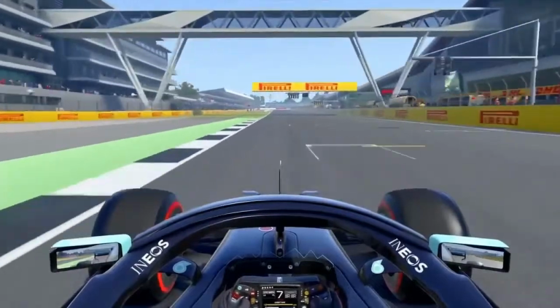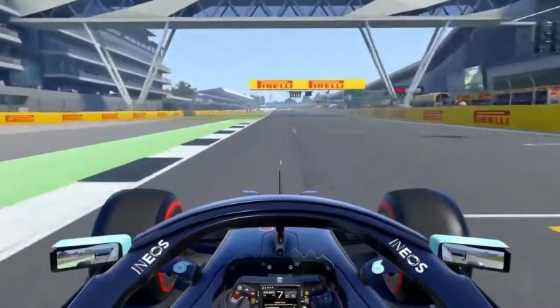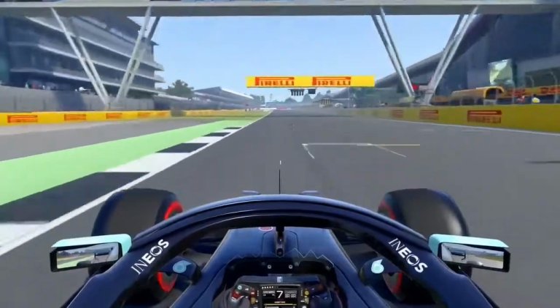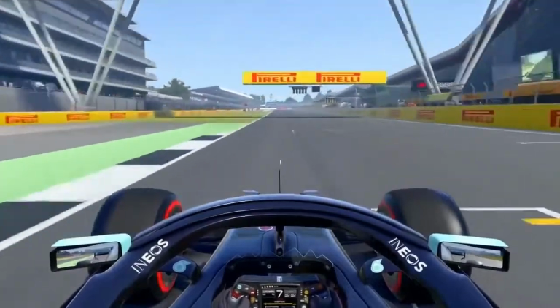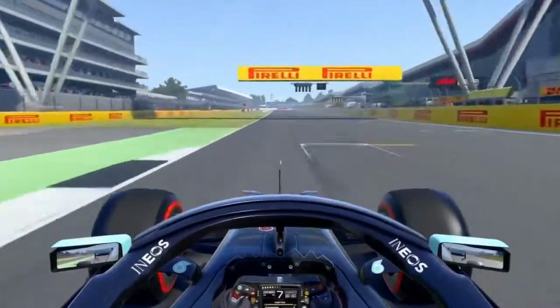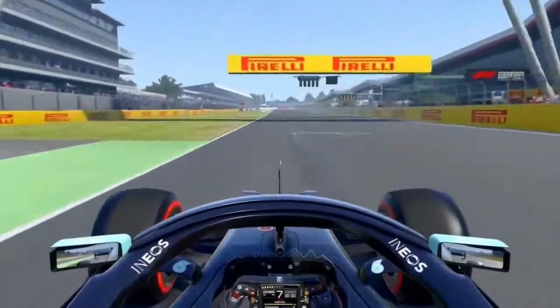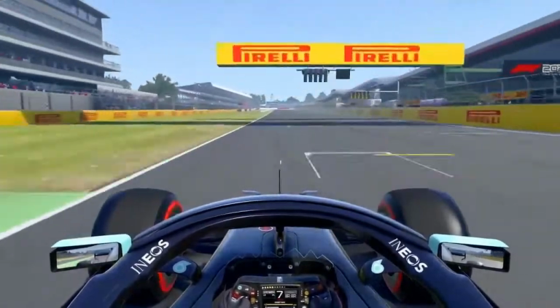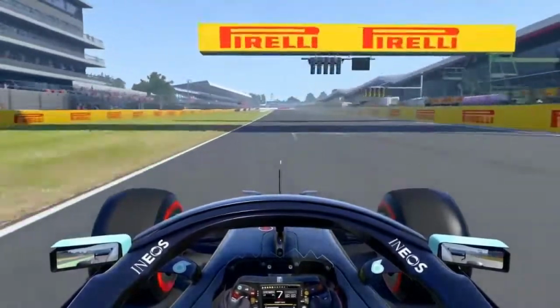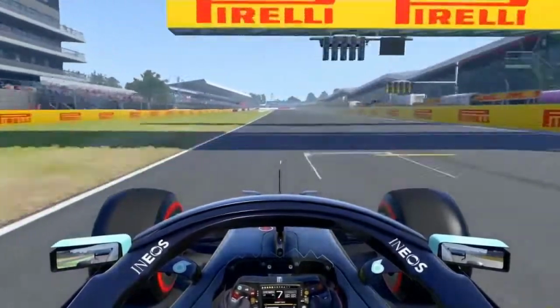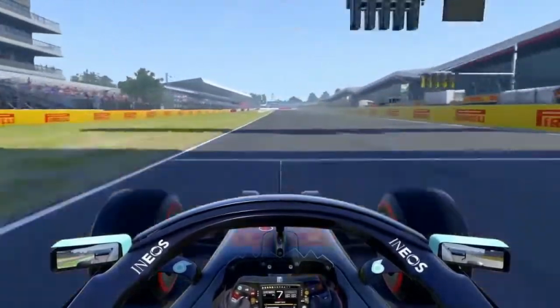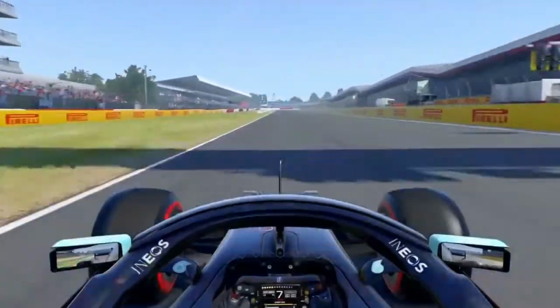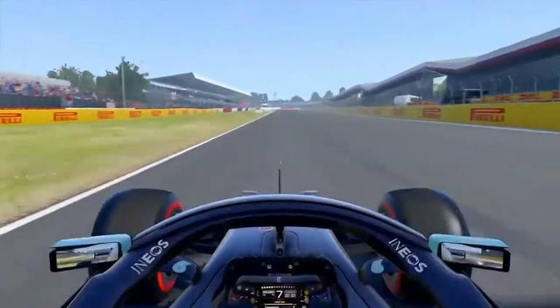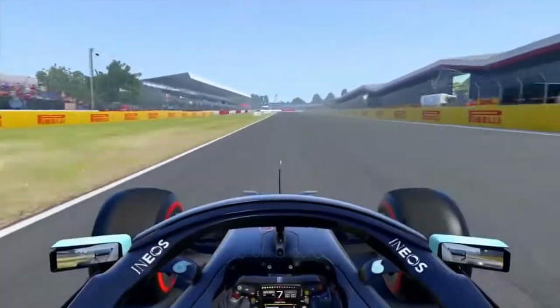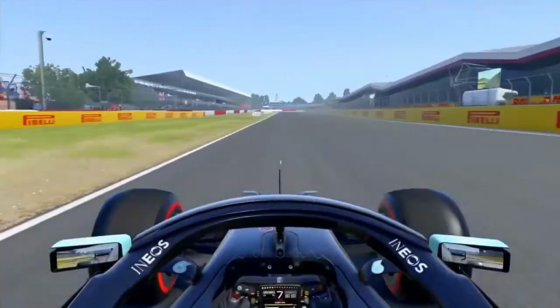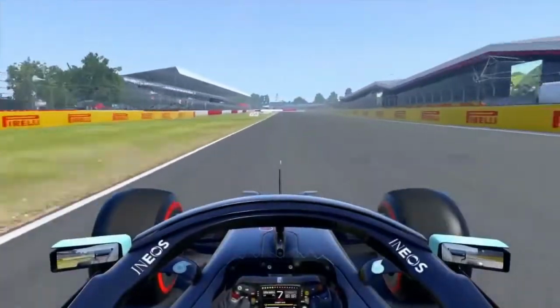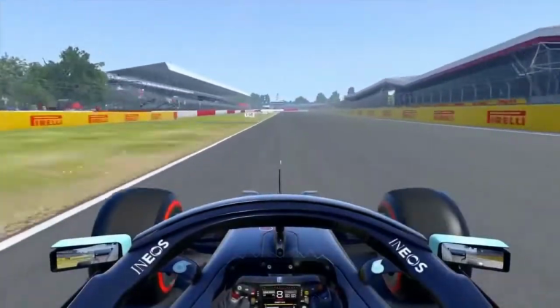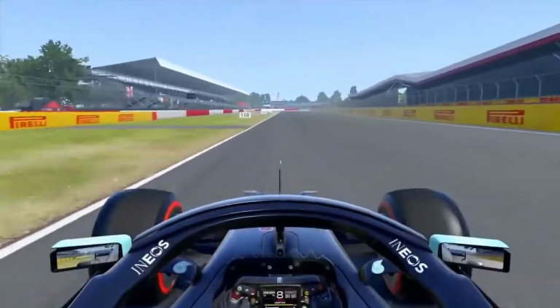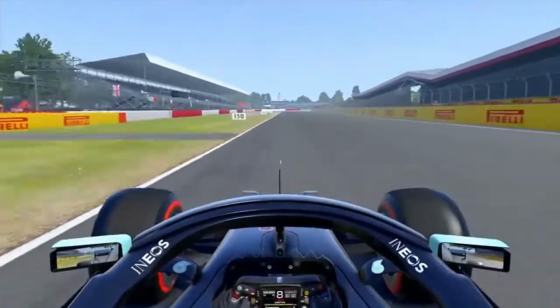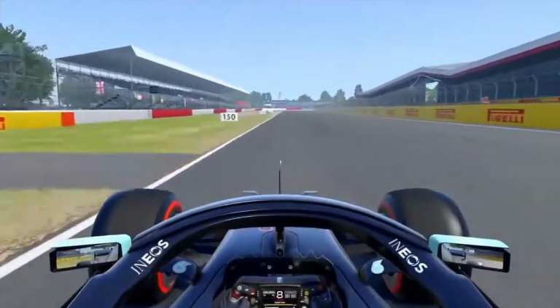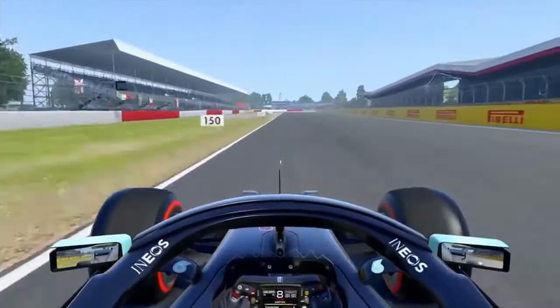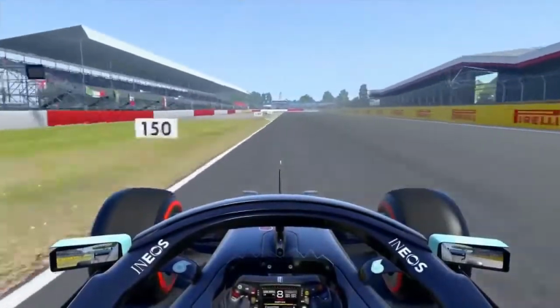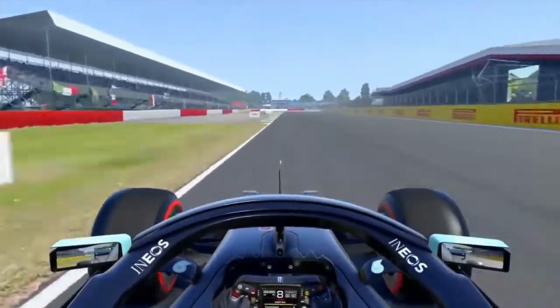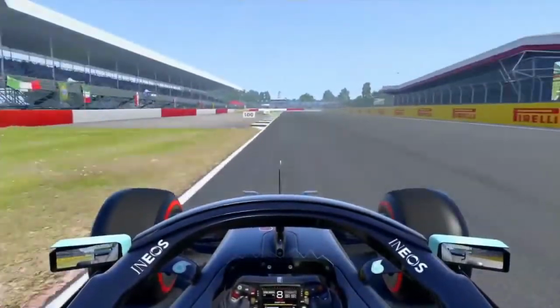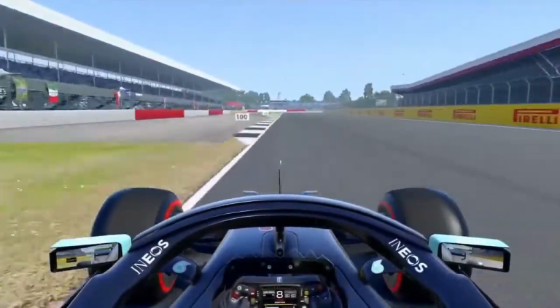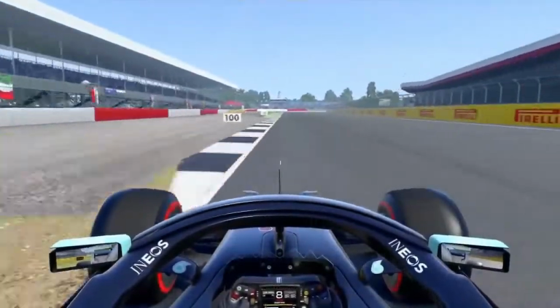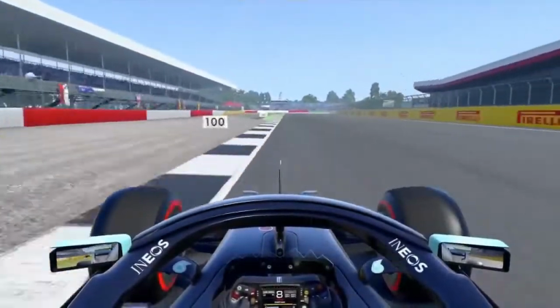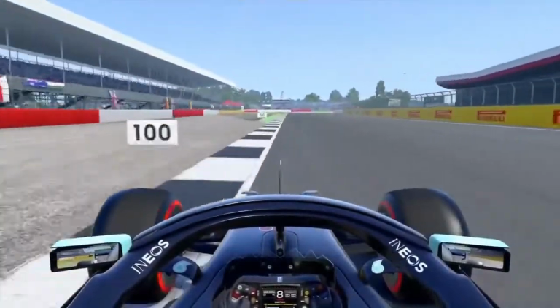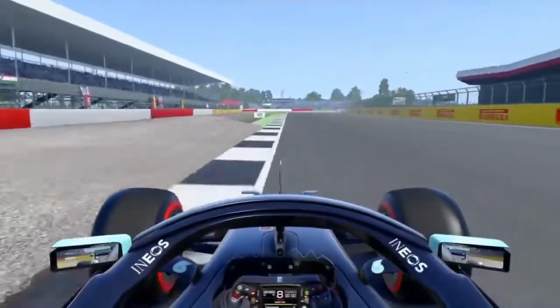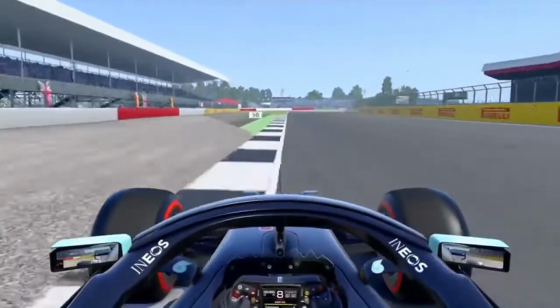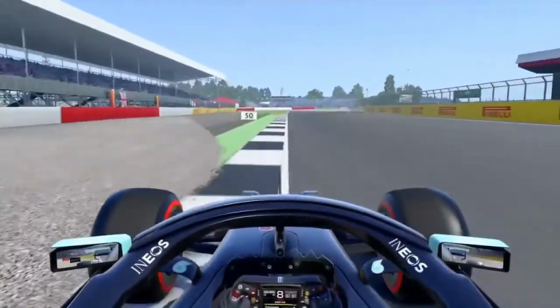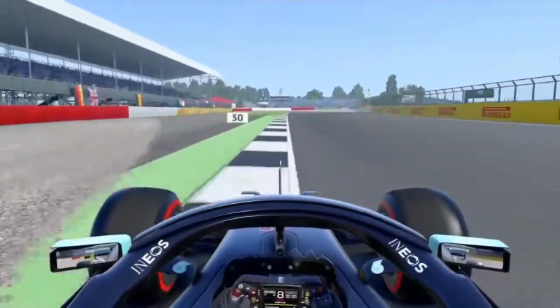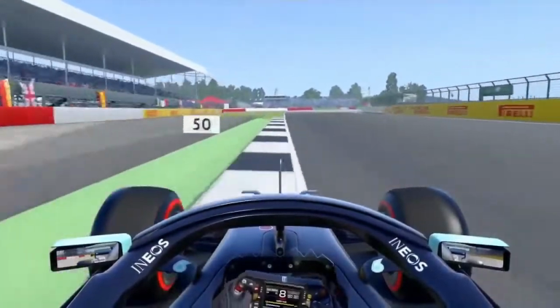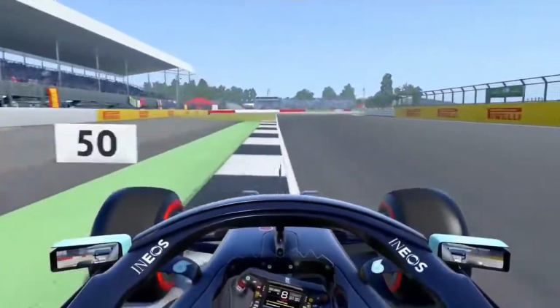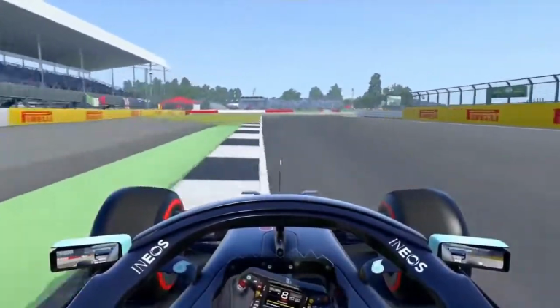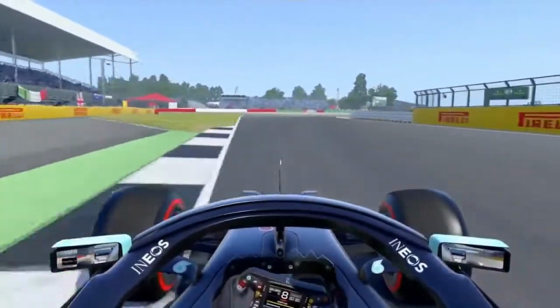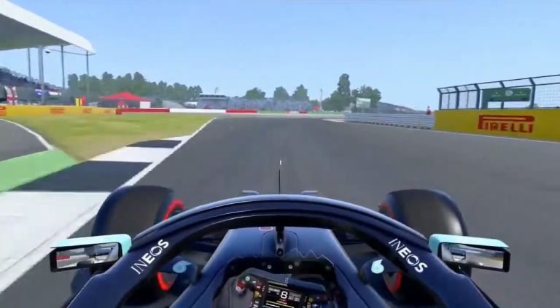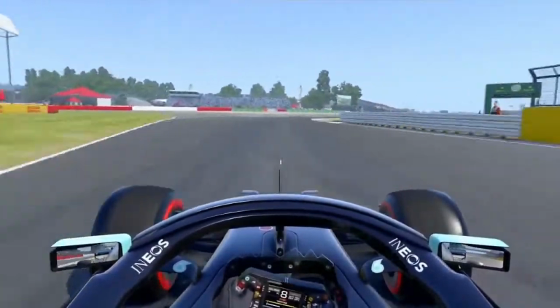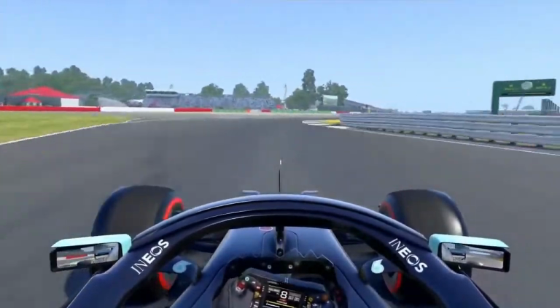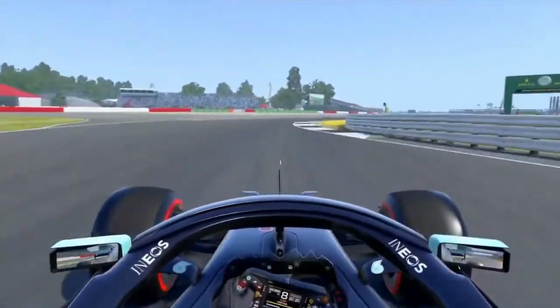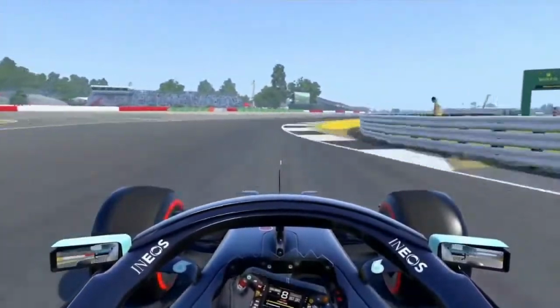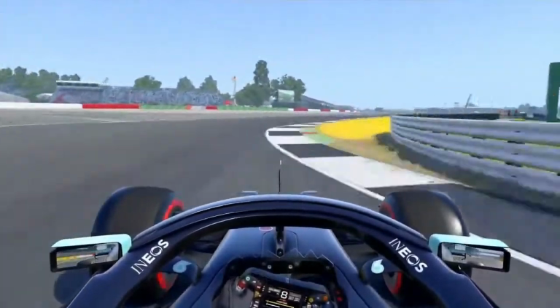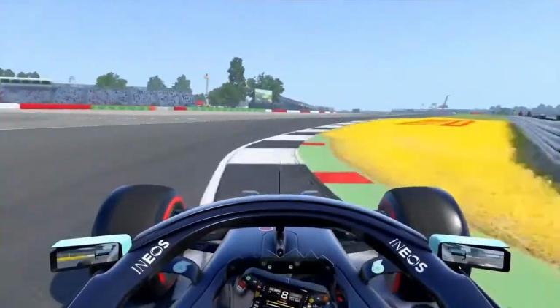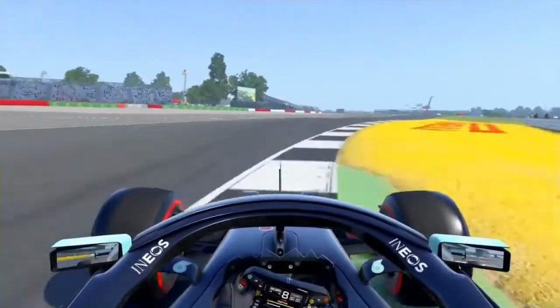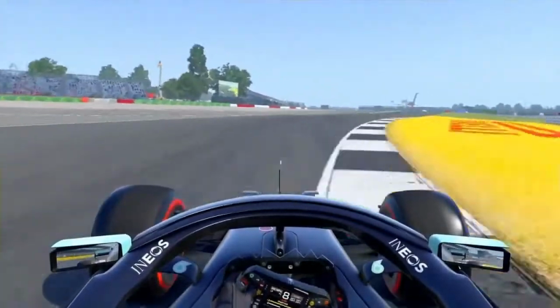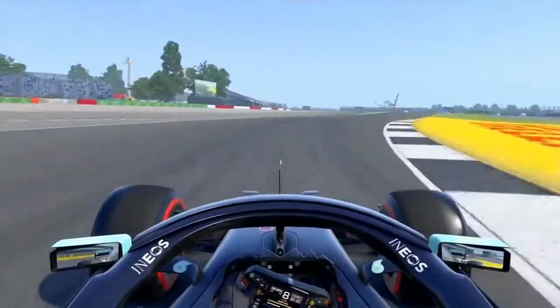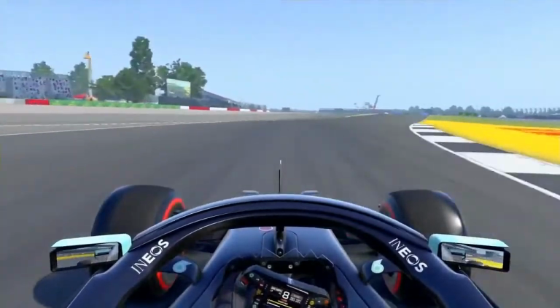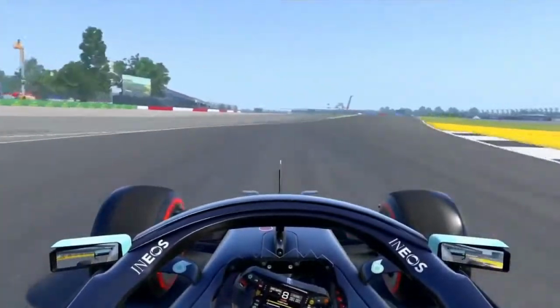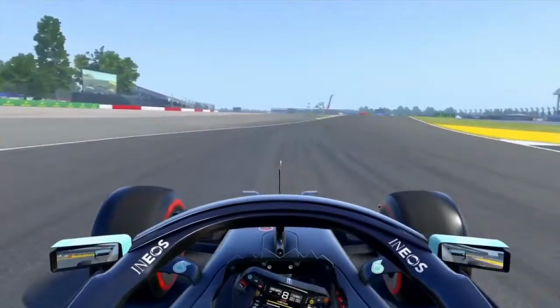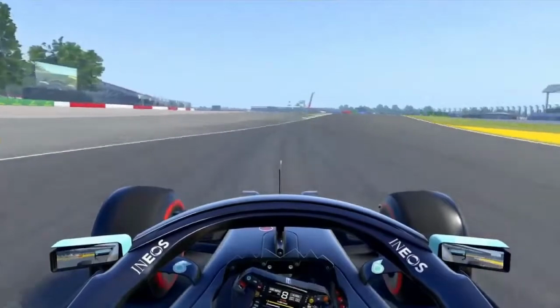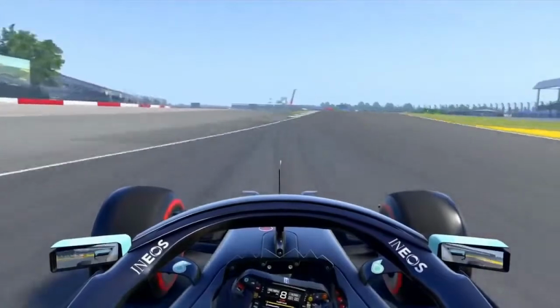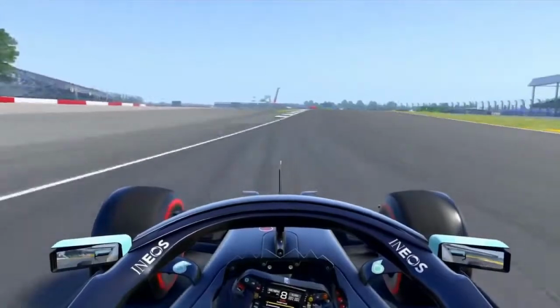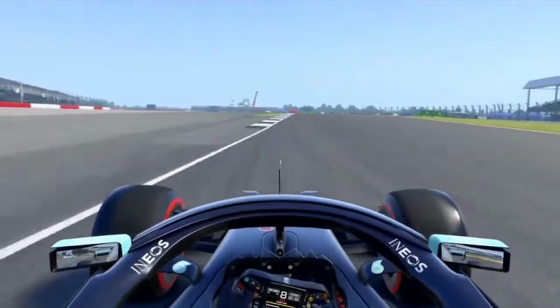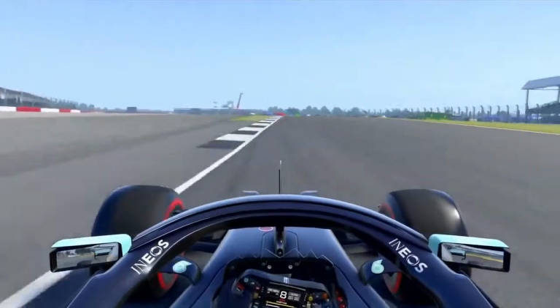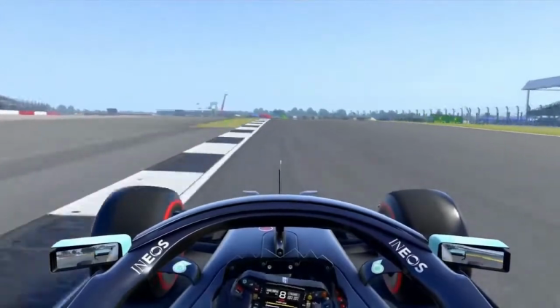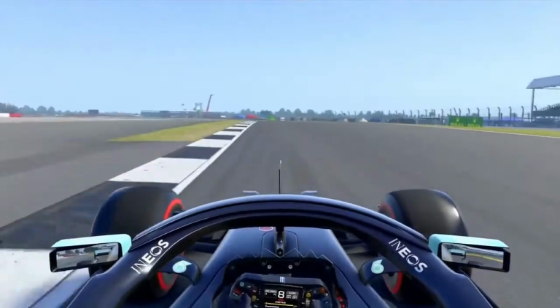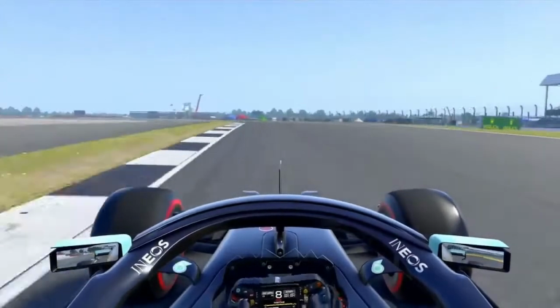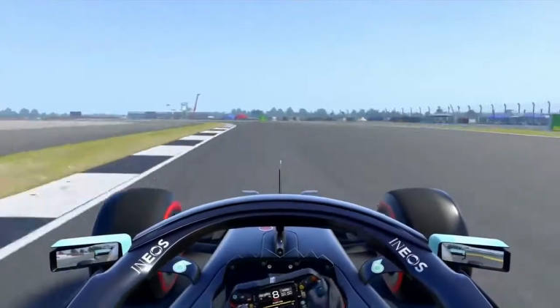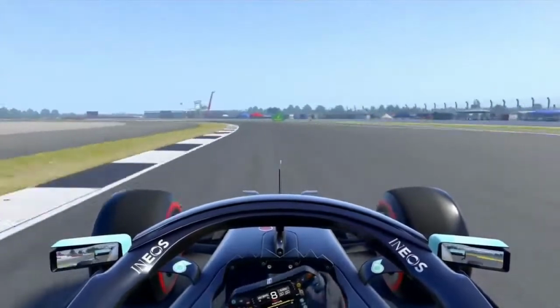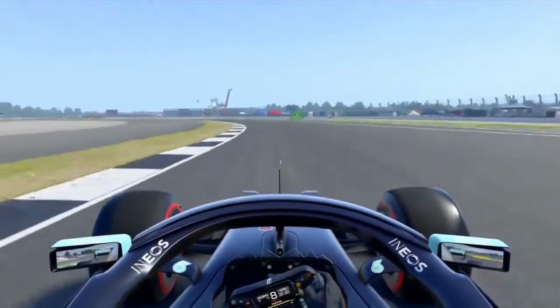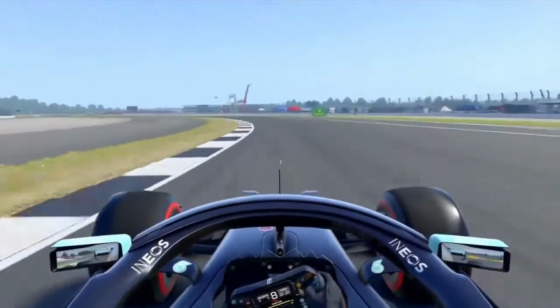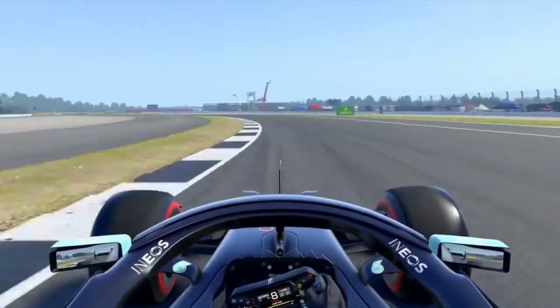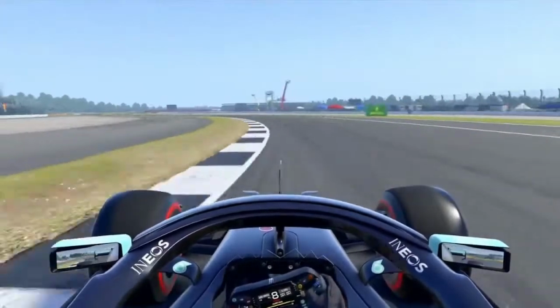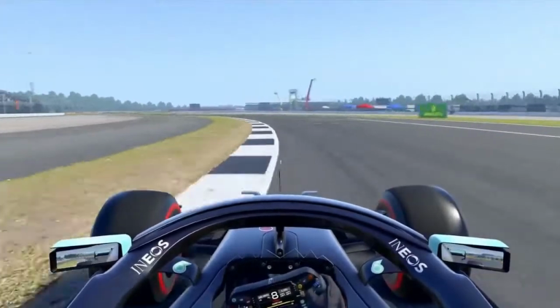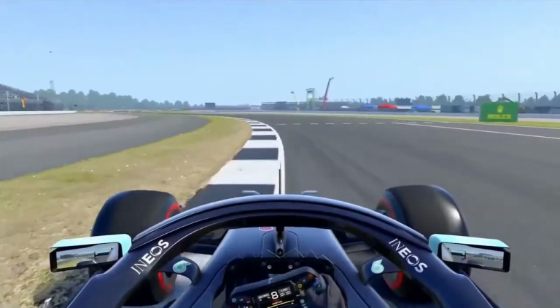Turn 1, completely flat, using a bit of the entrance kerb. Clipping the inside kerb, still flat.